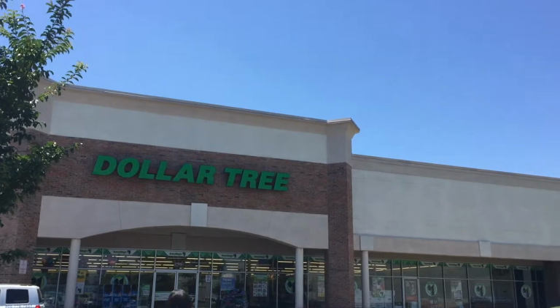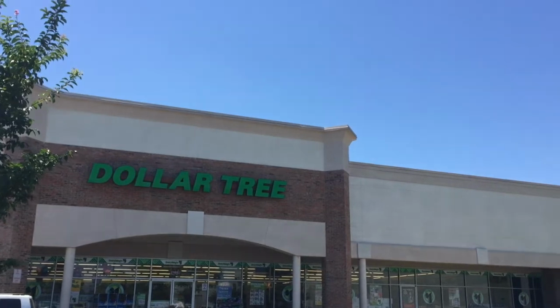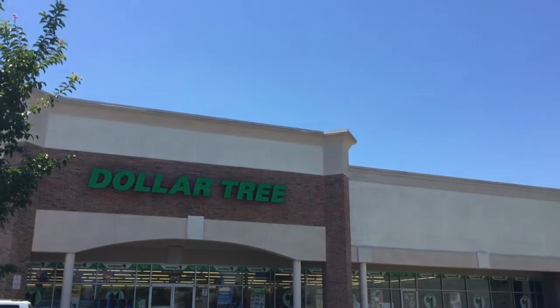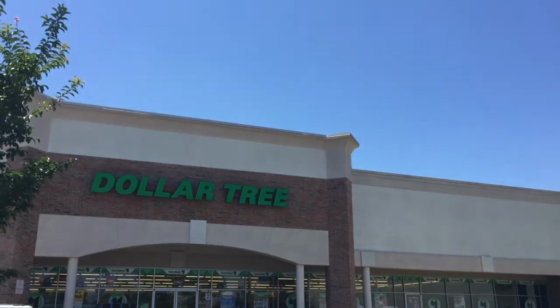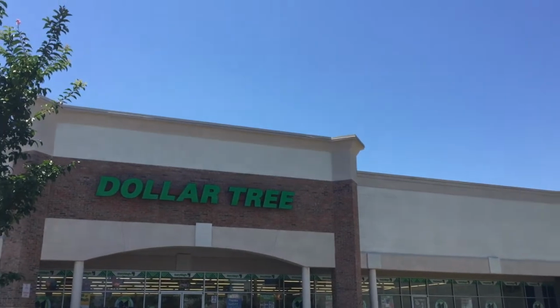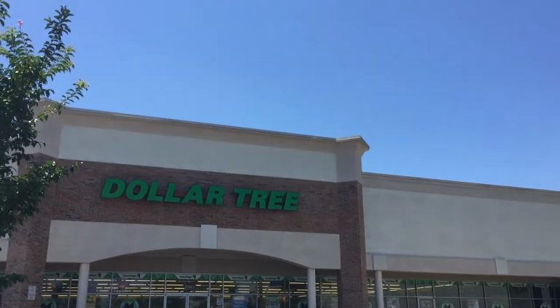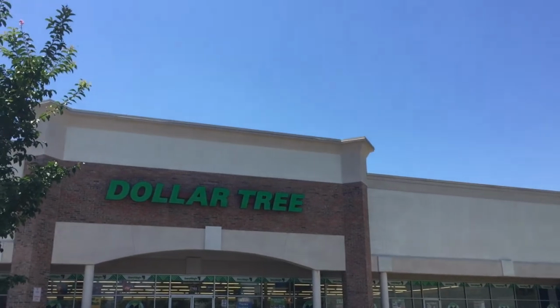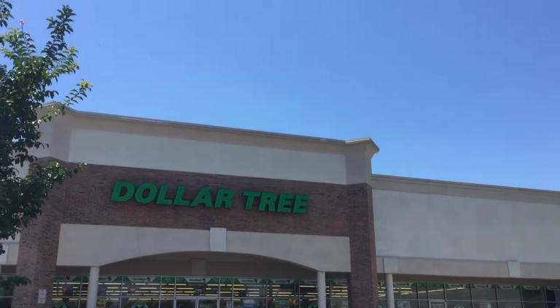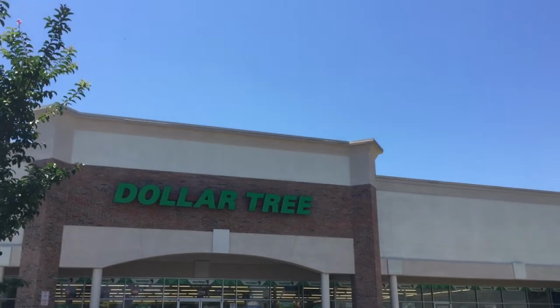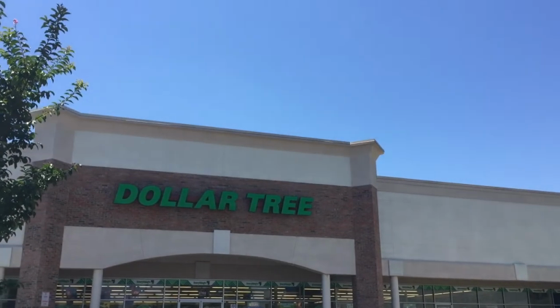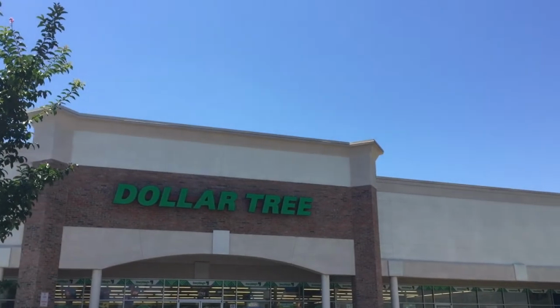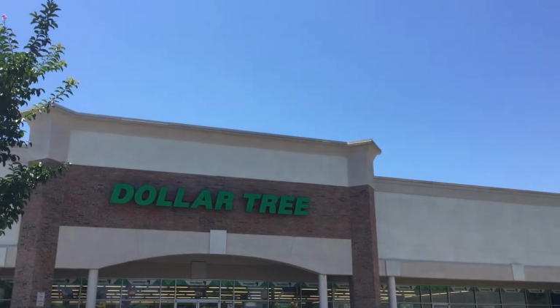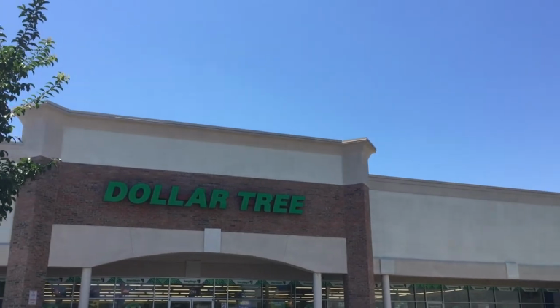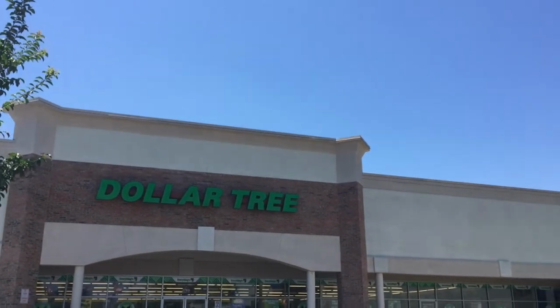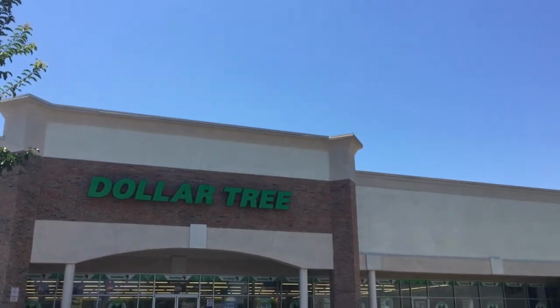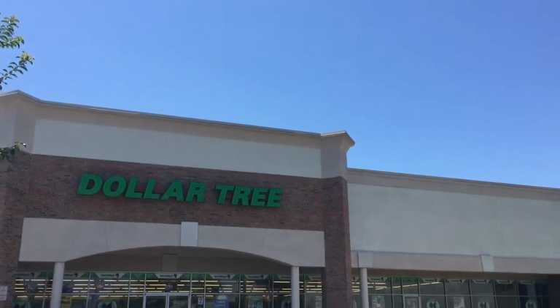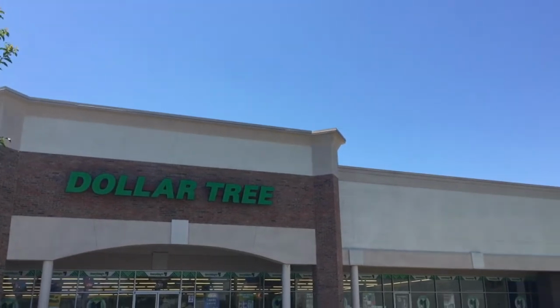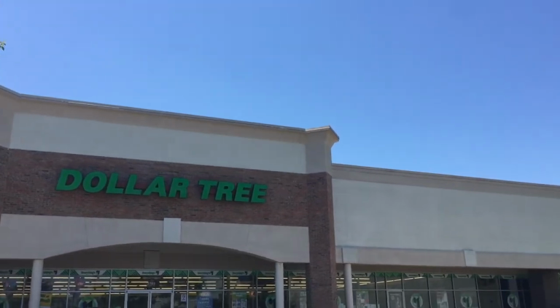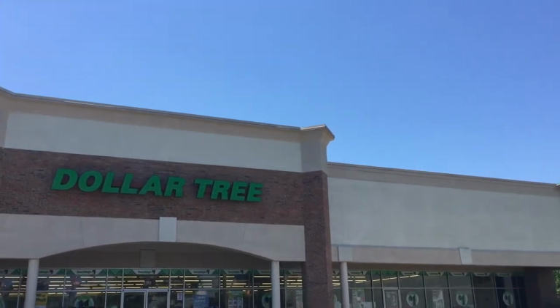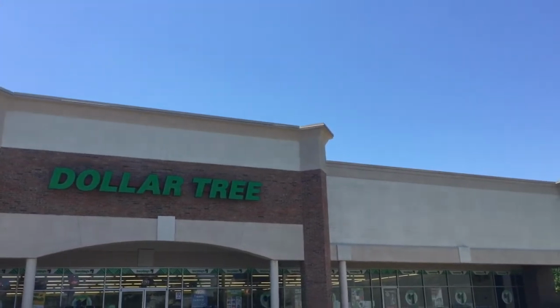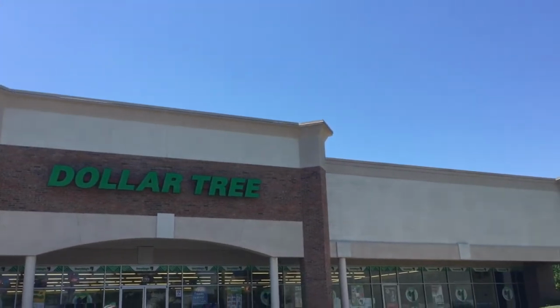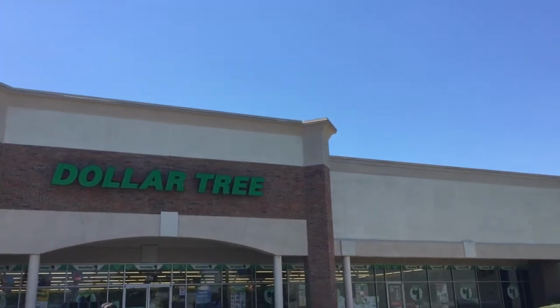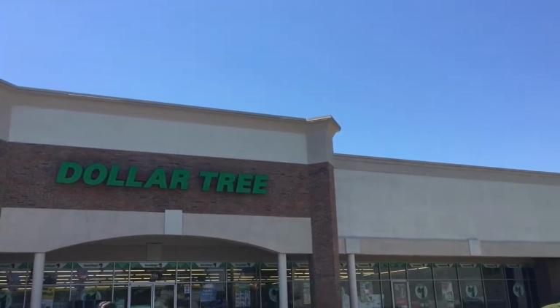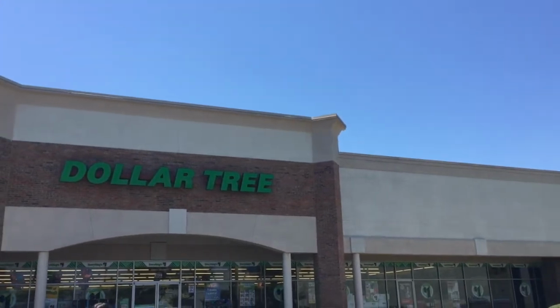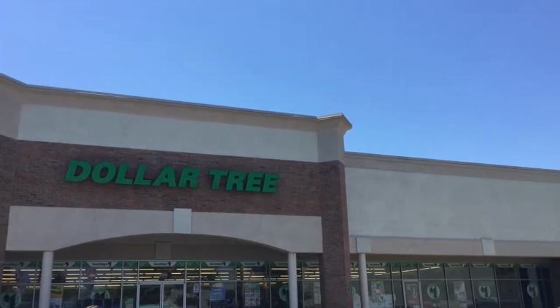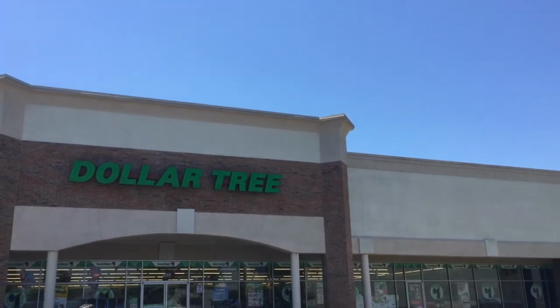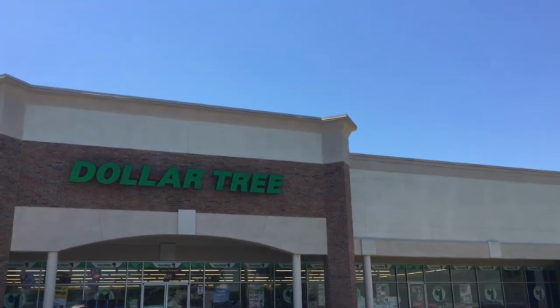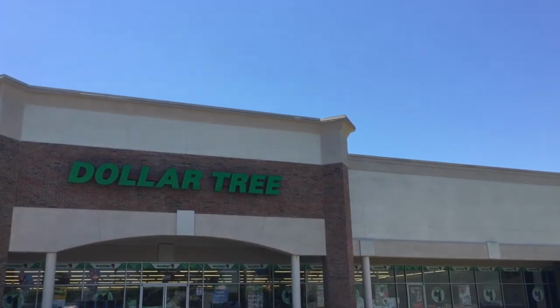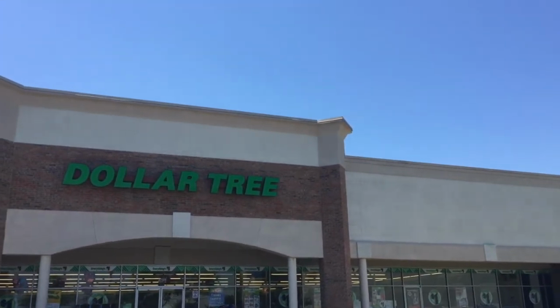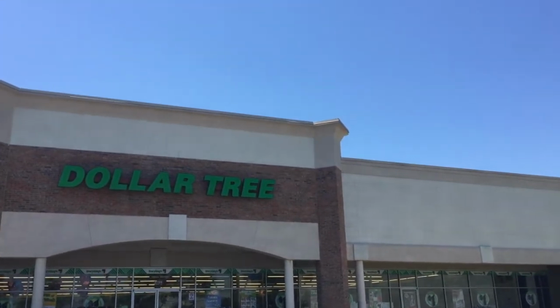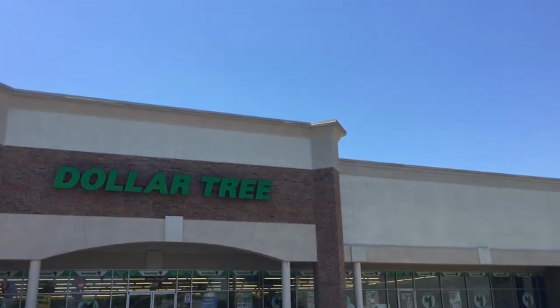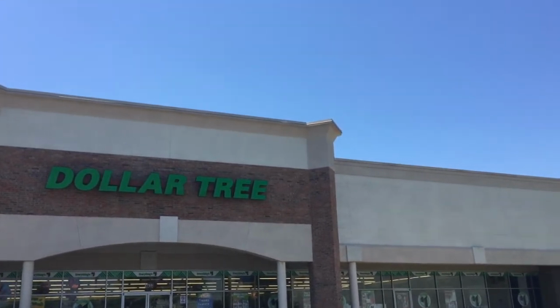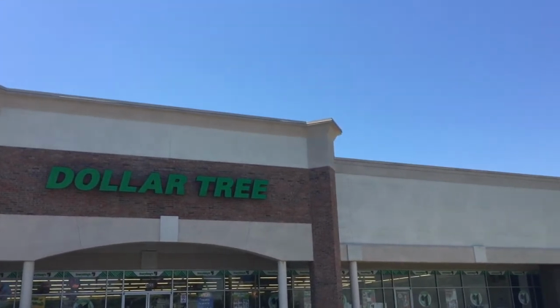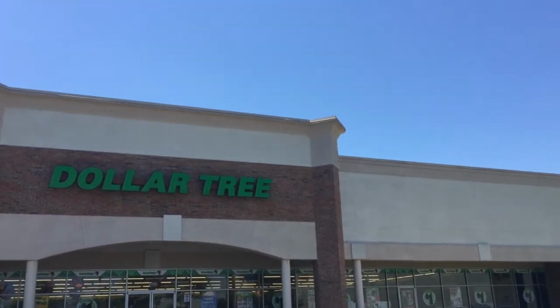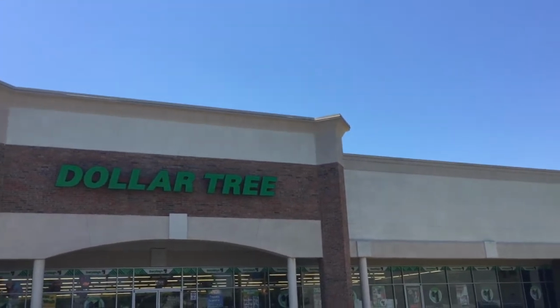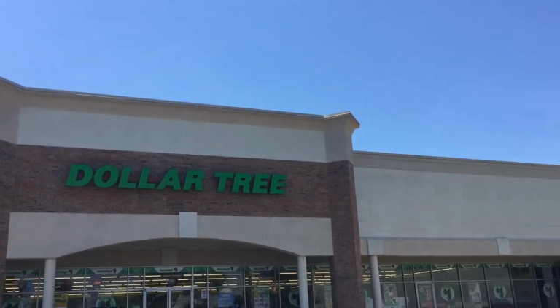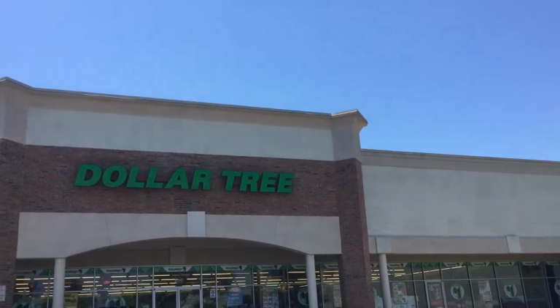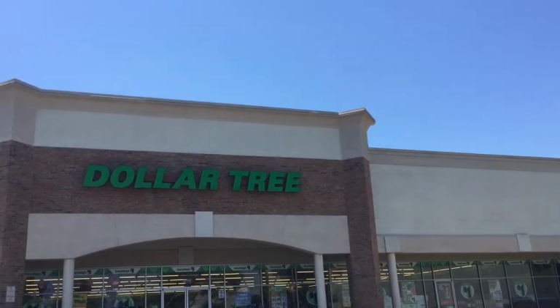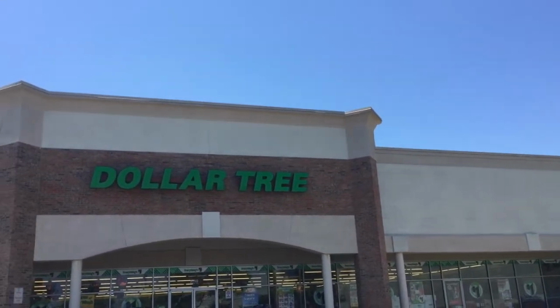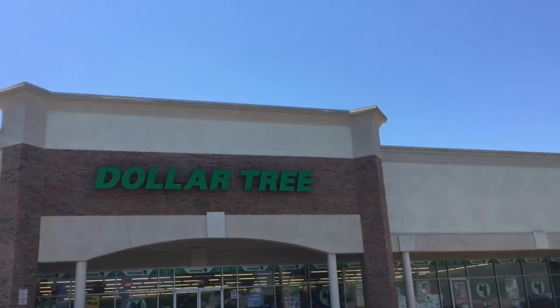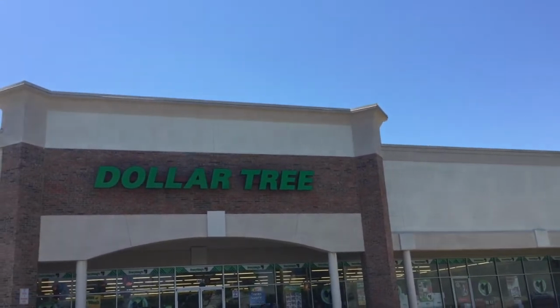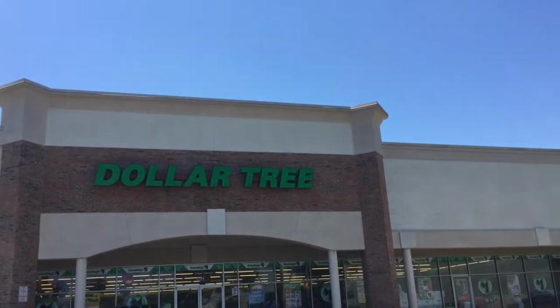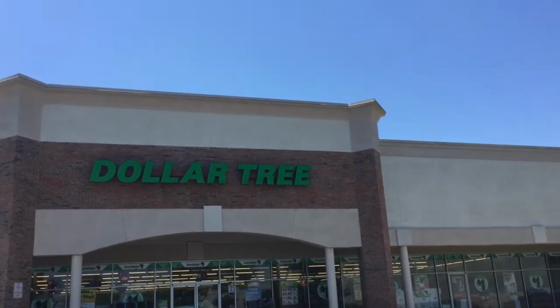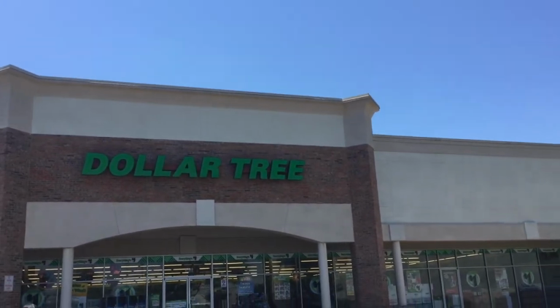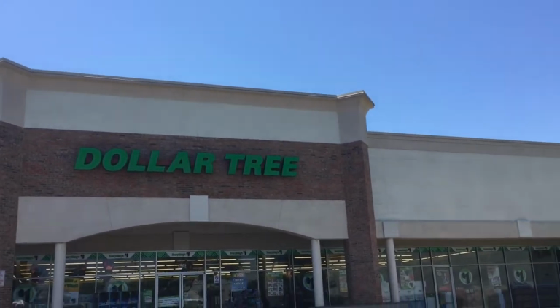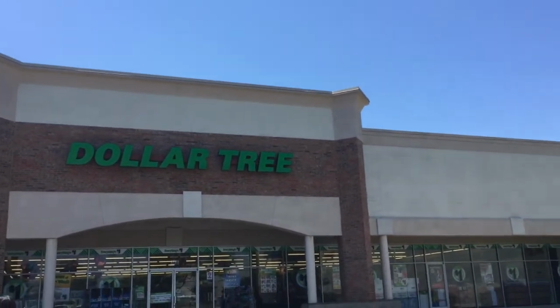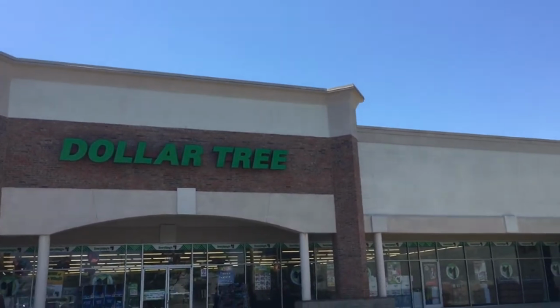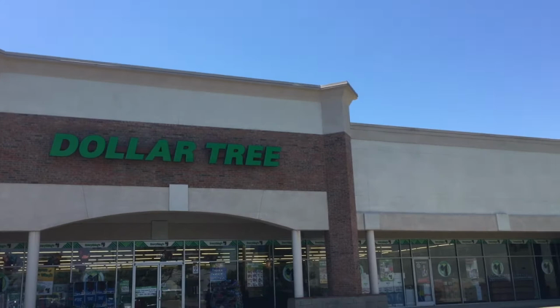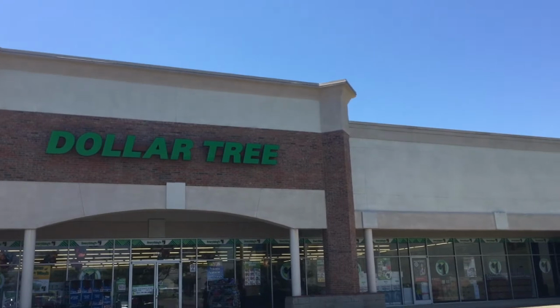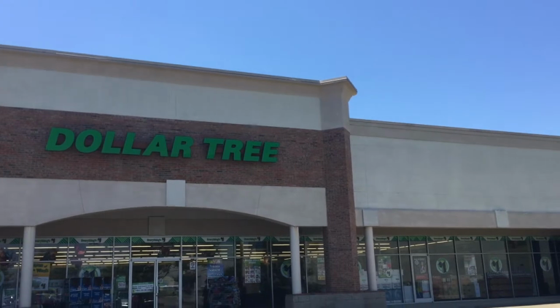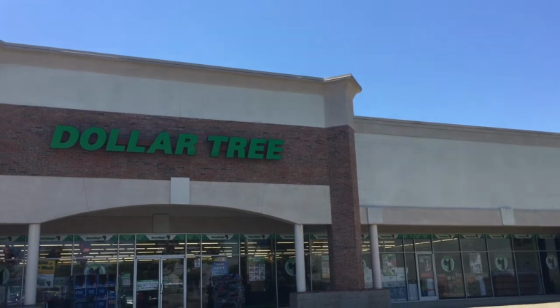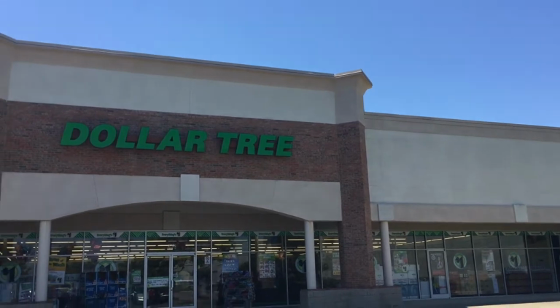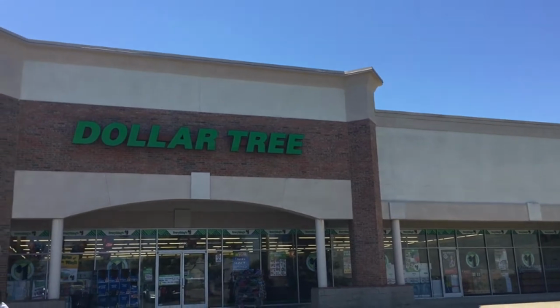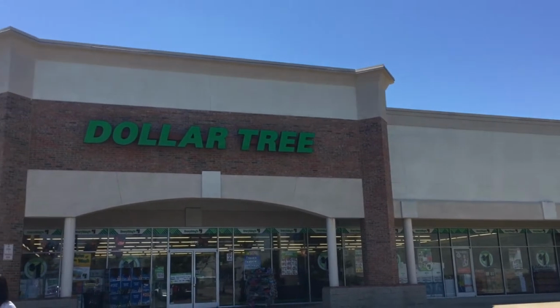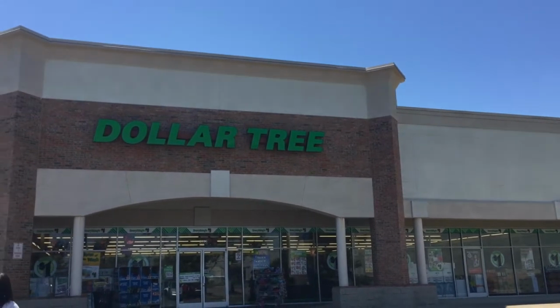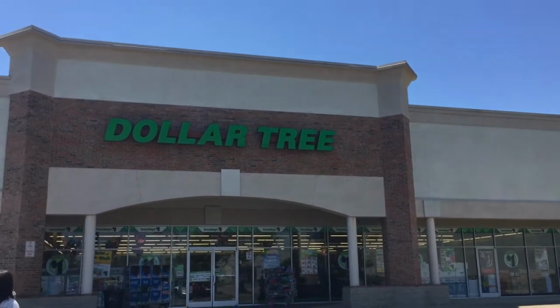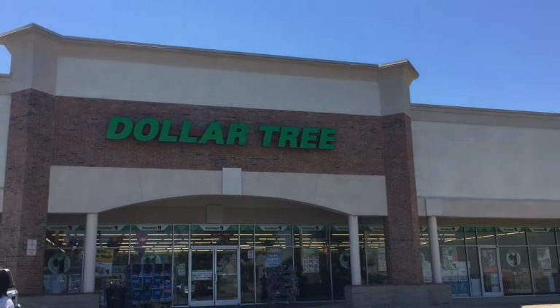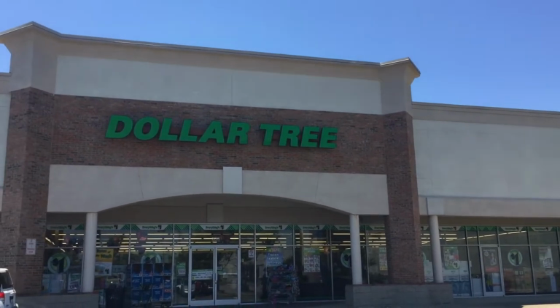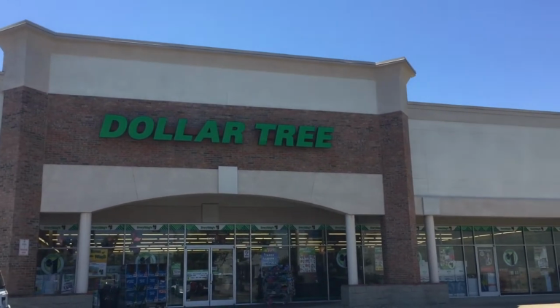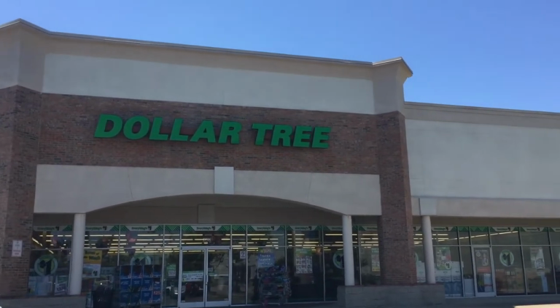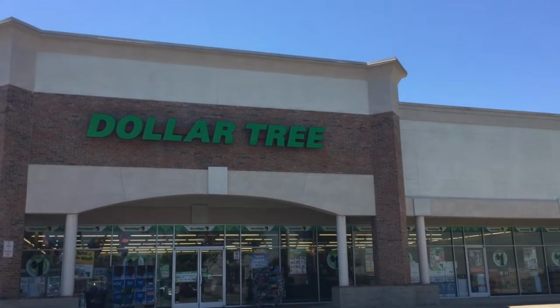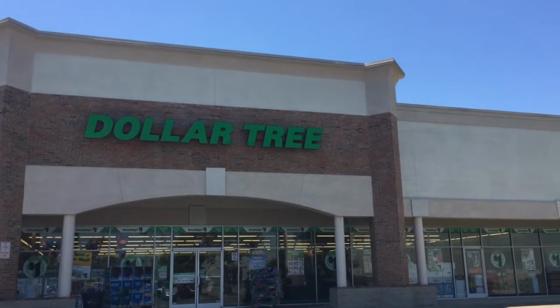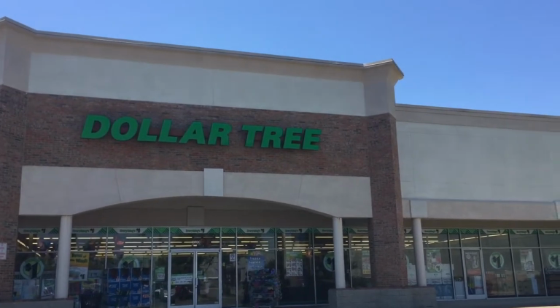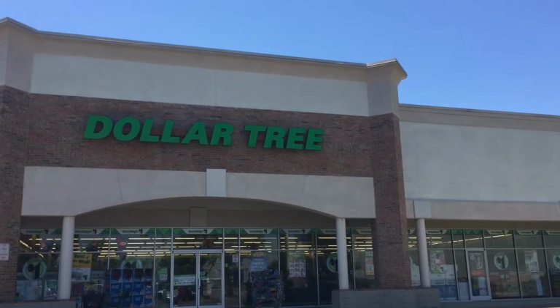Alright, it is lunchtime and I am taking my lunch break and going to the Dollar Tree, so let's go in and see what we can find.